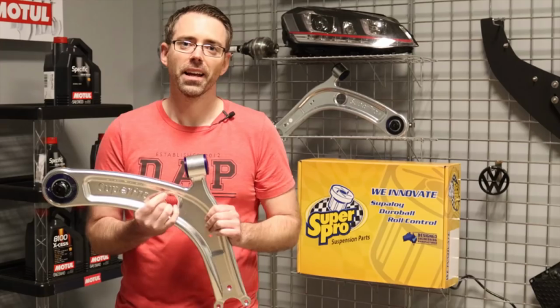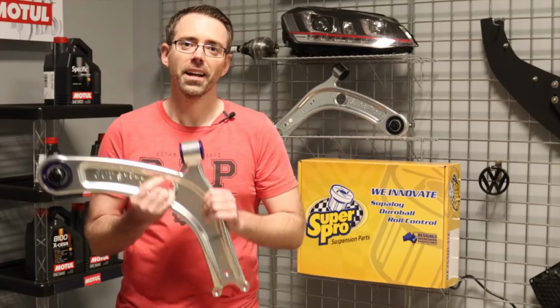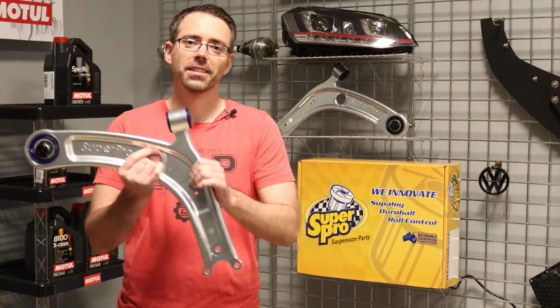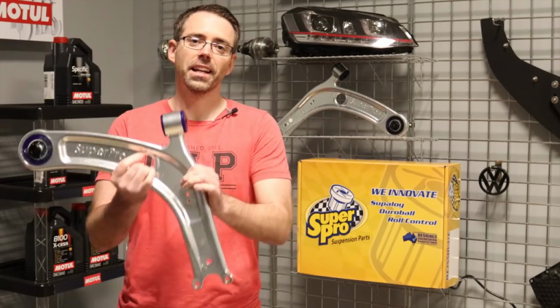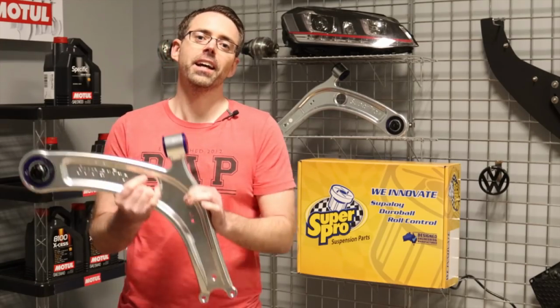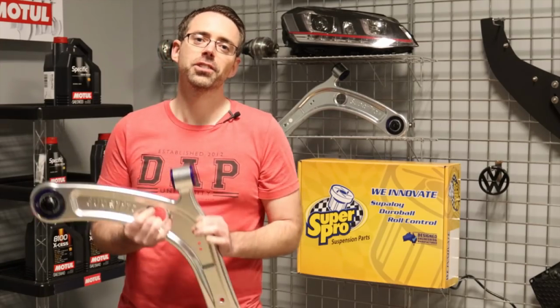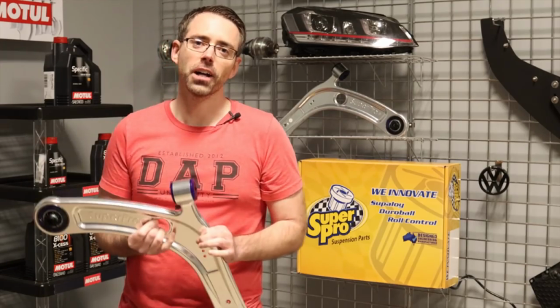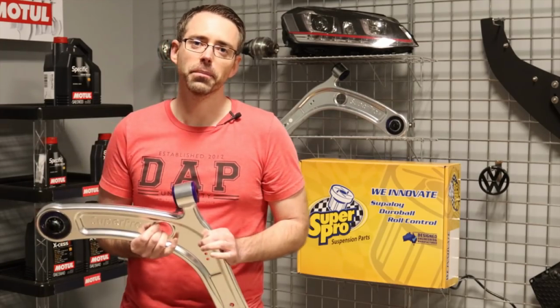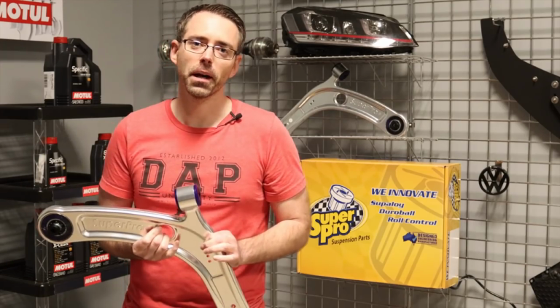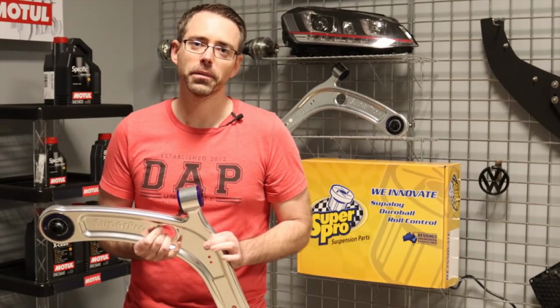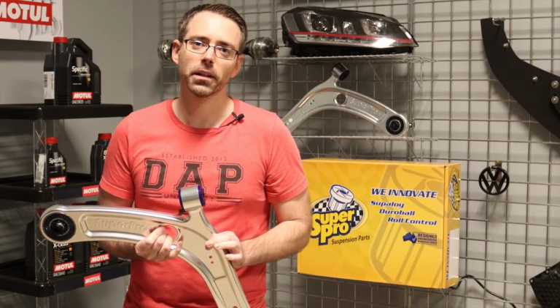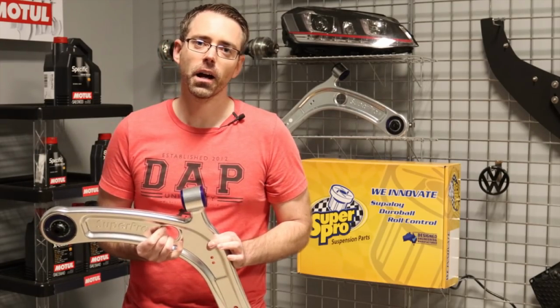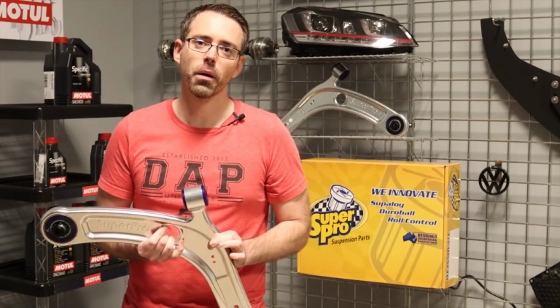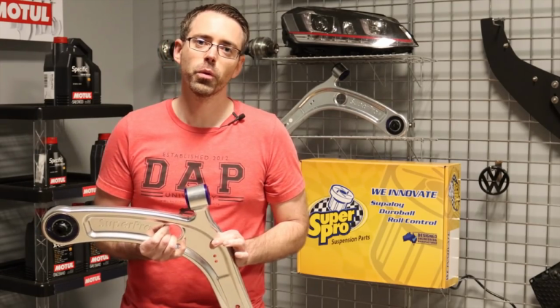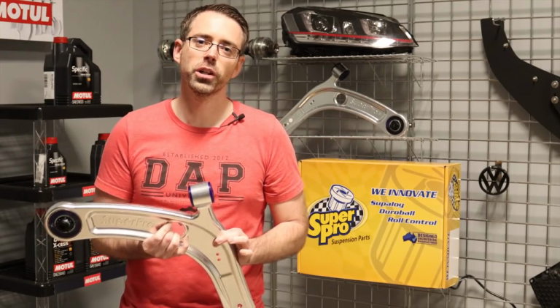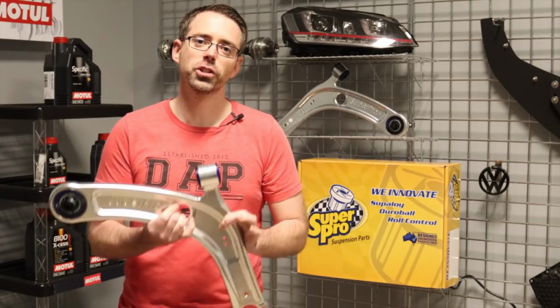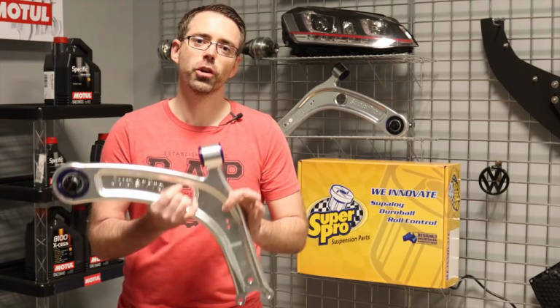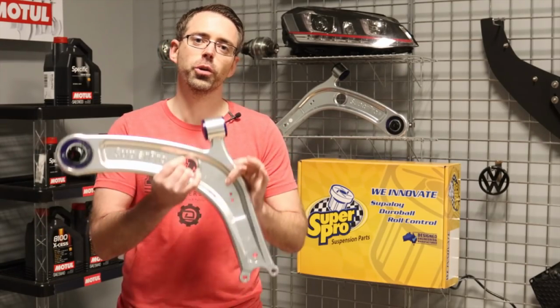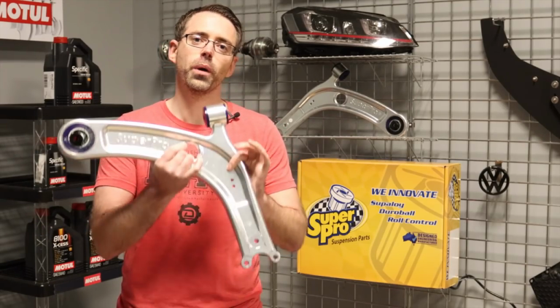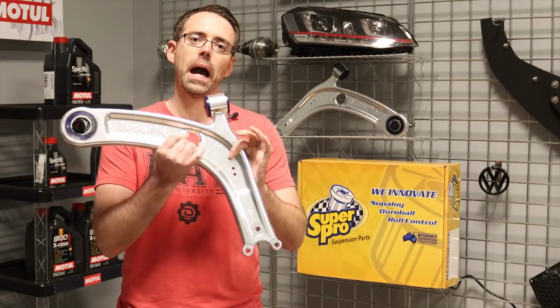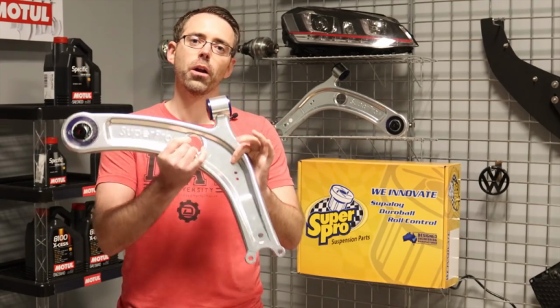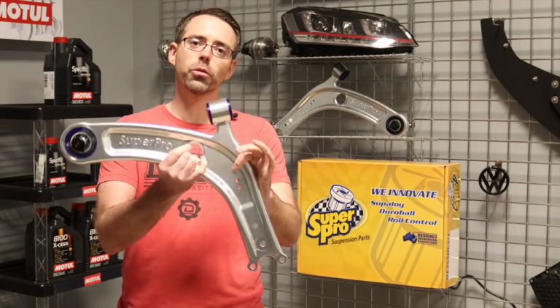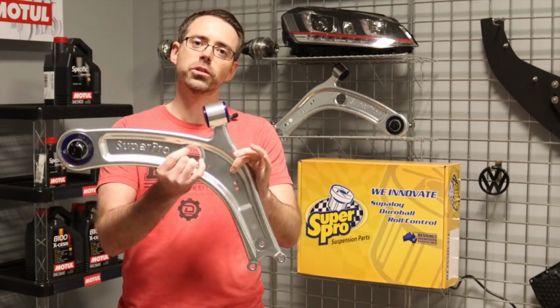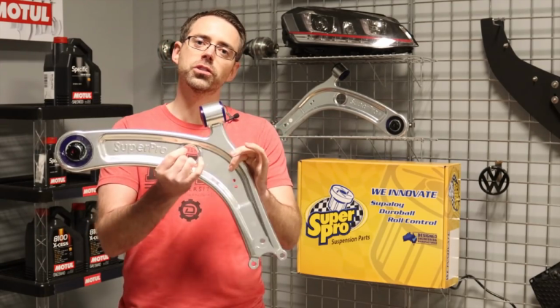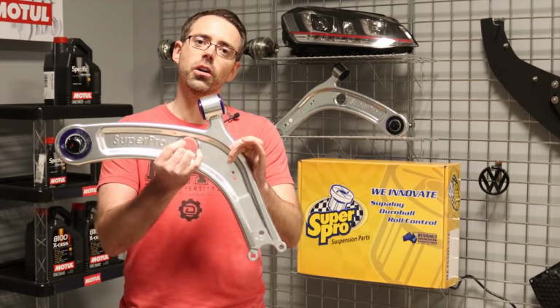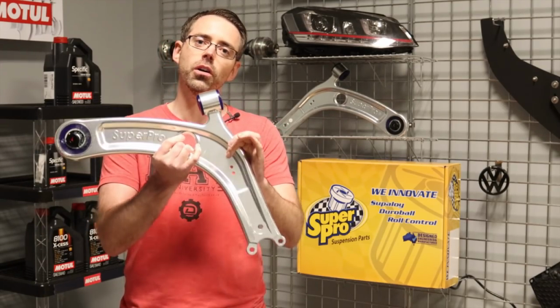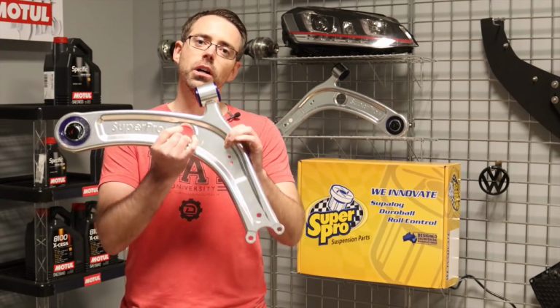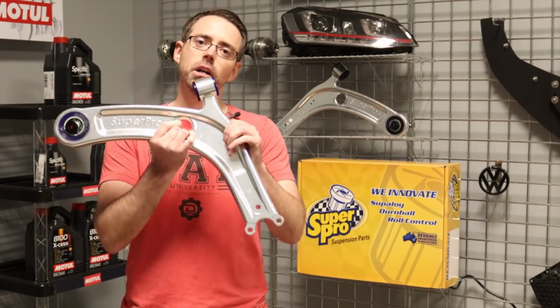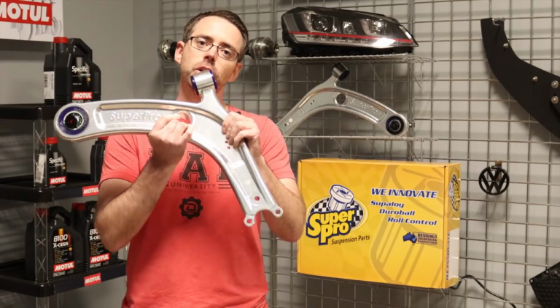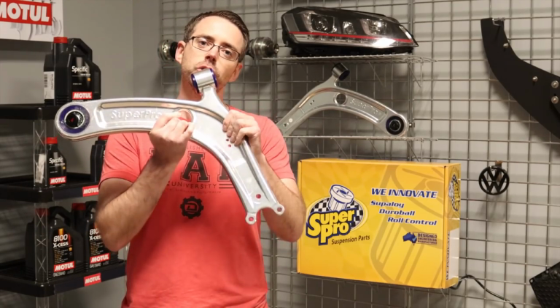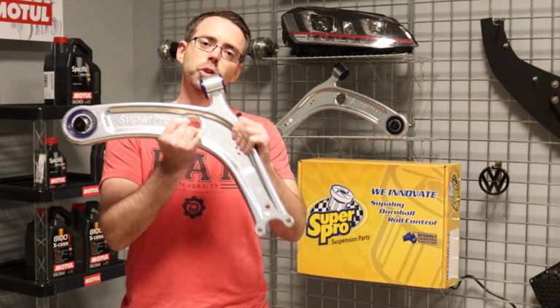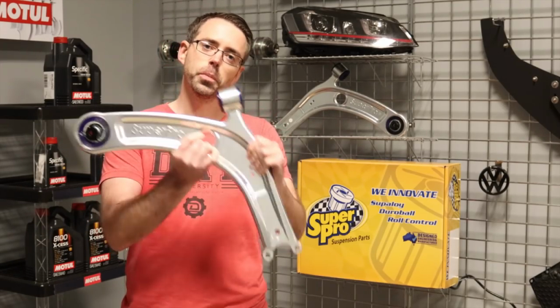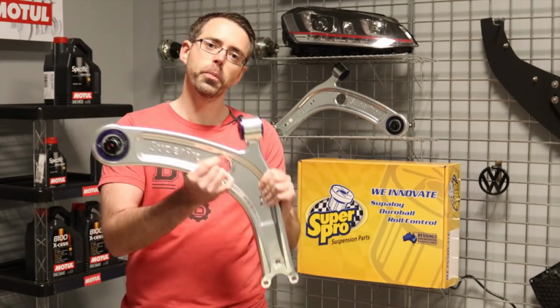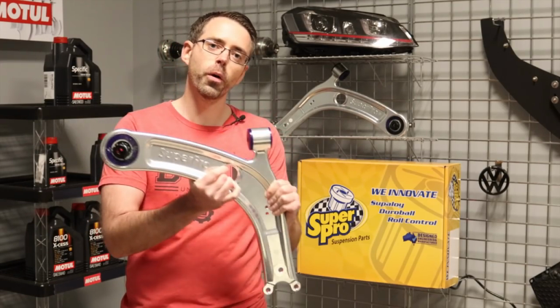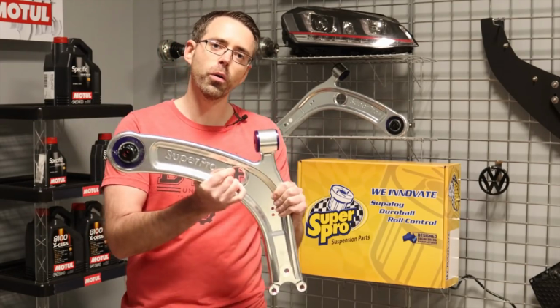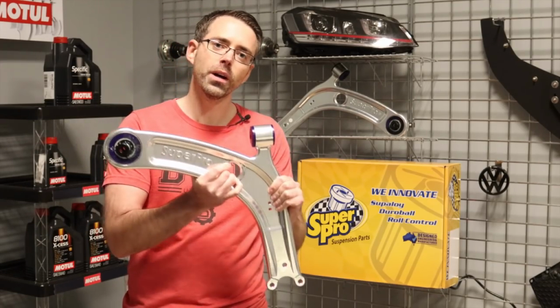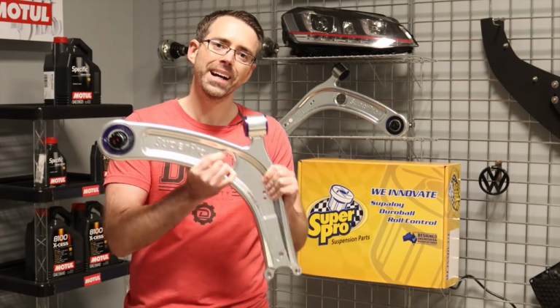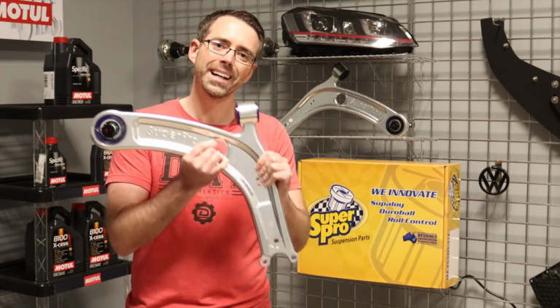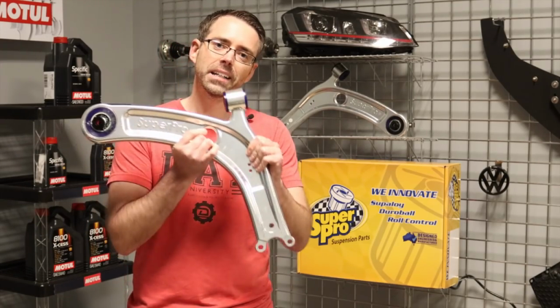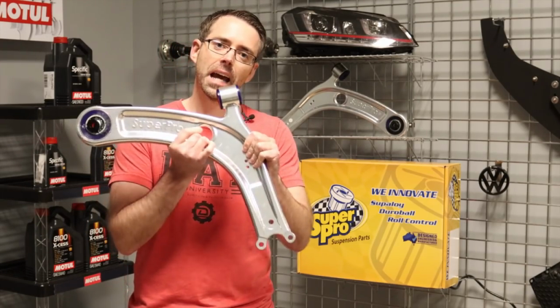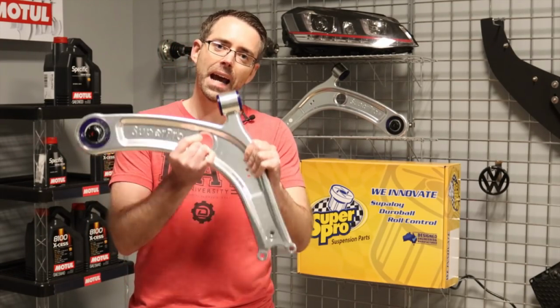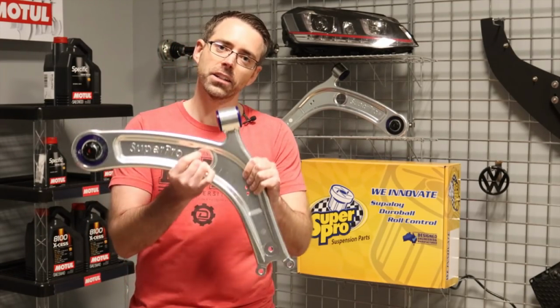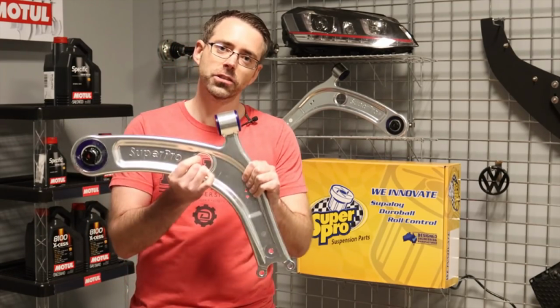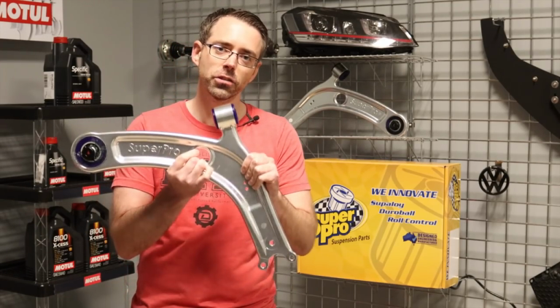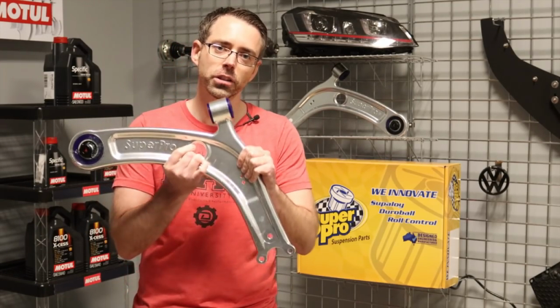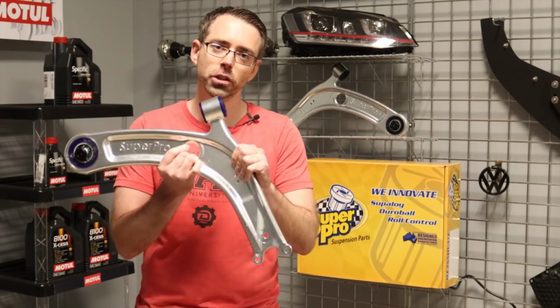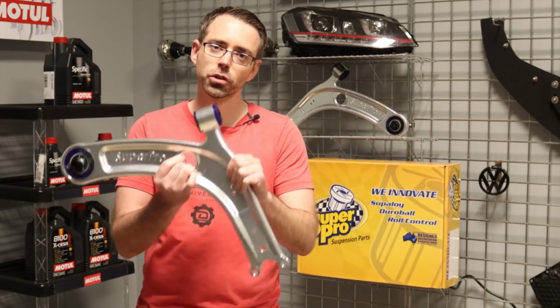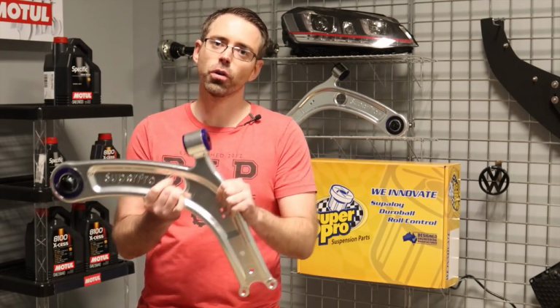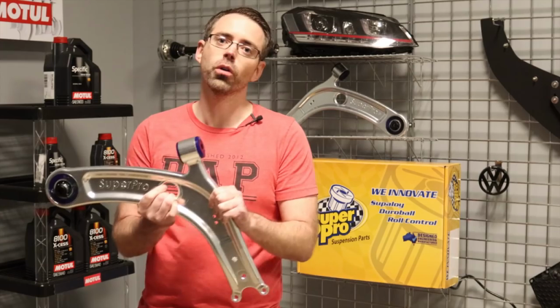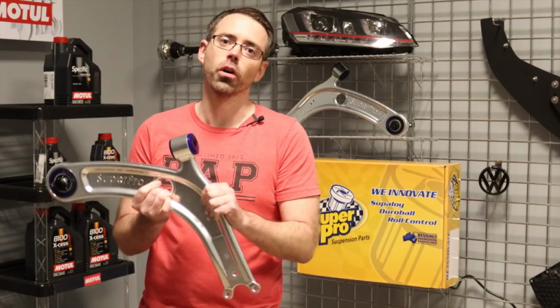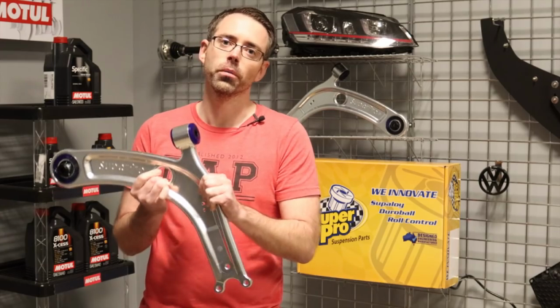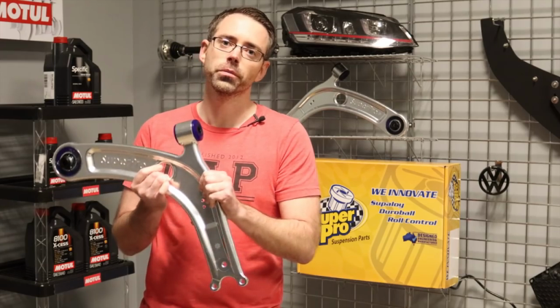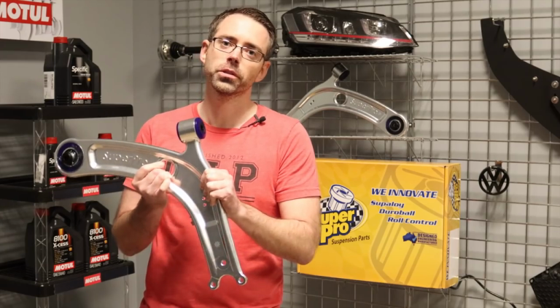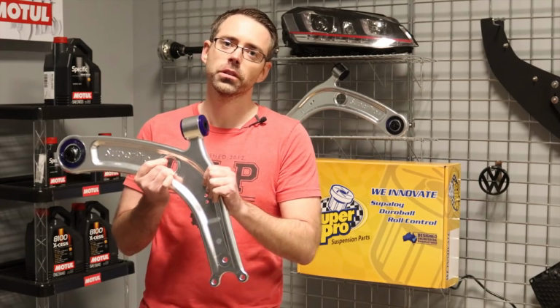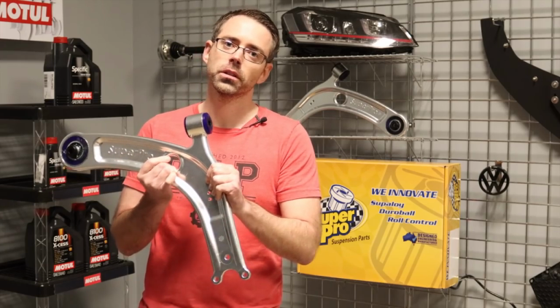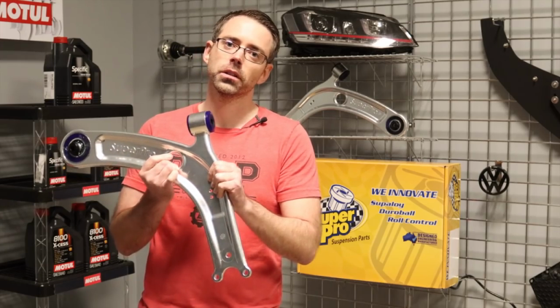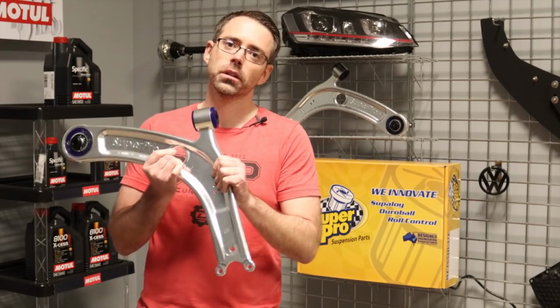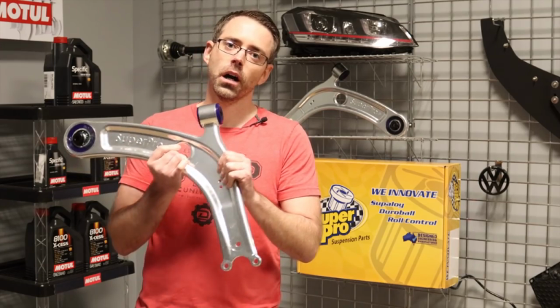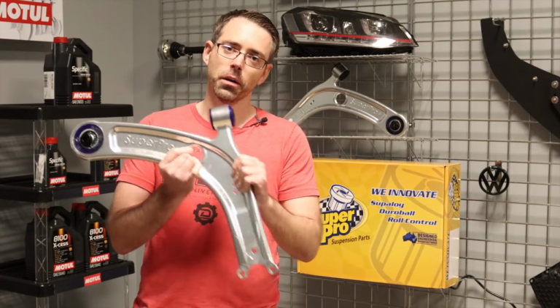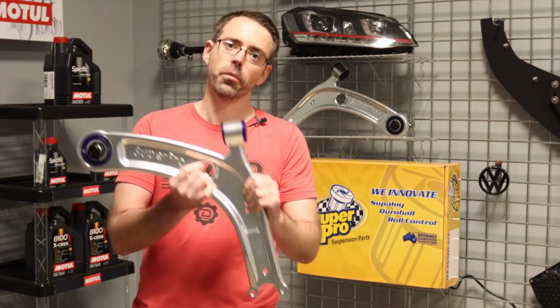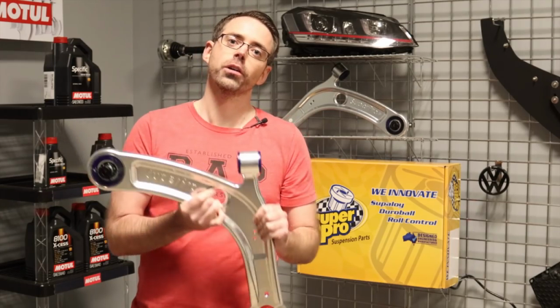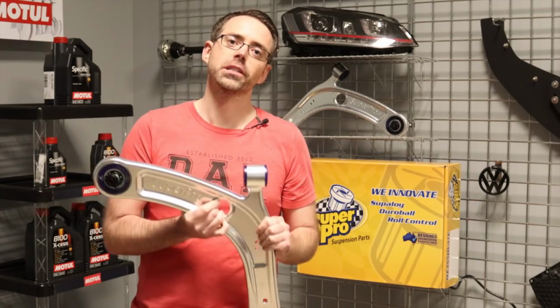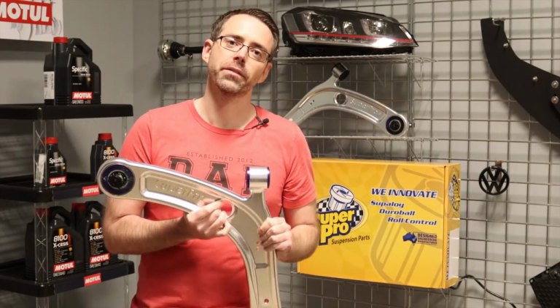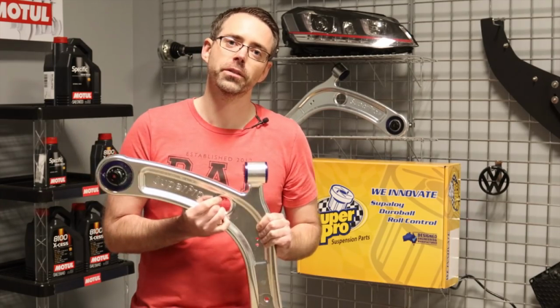Today at ShopDap.com we show you how to install SuperPro caster control arms on a Mark VII.